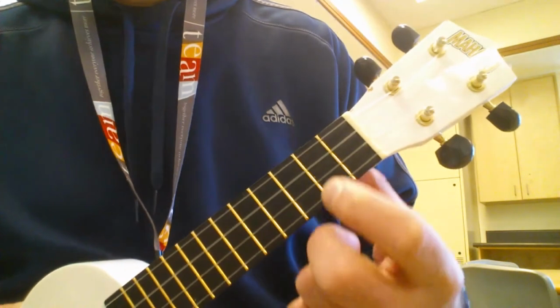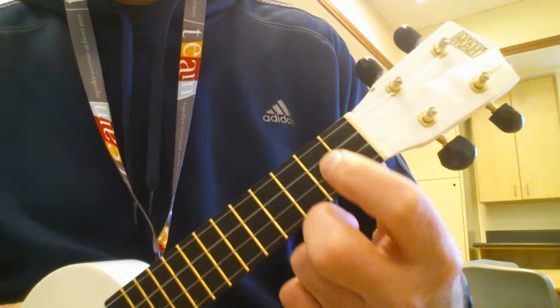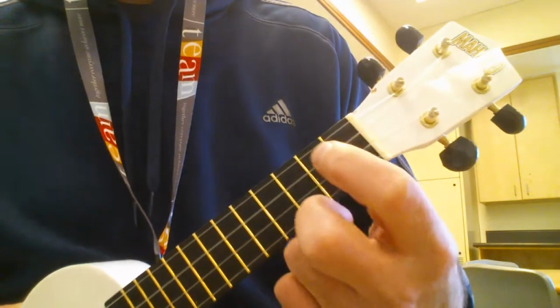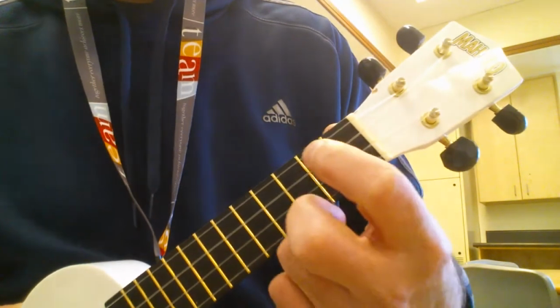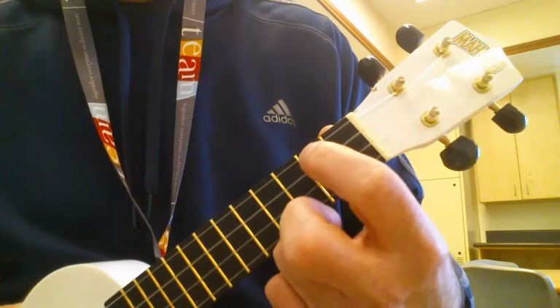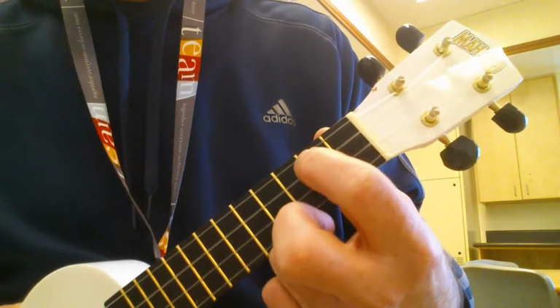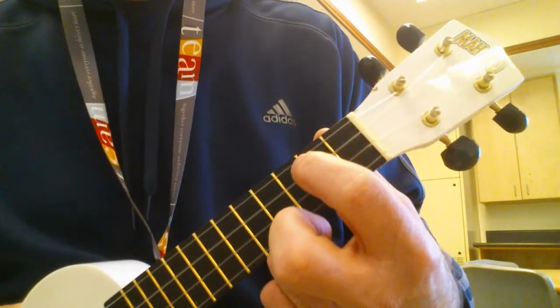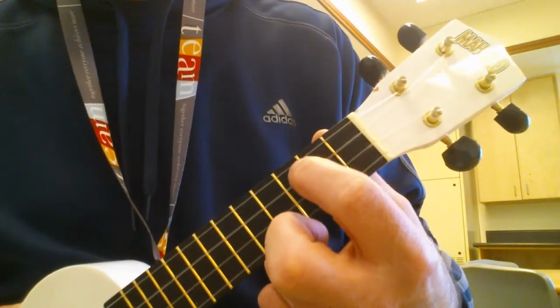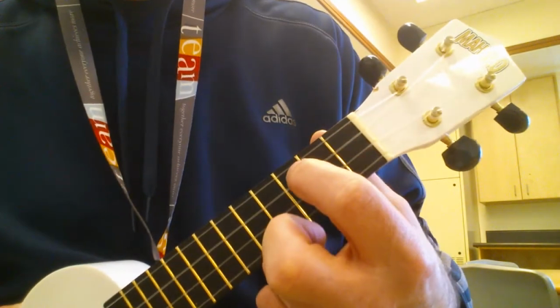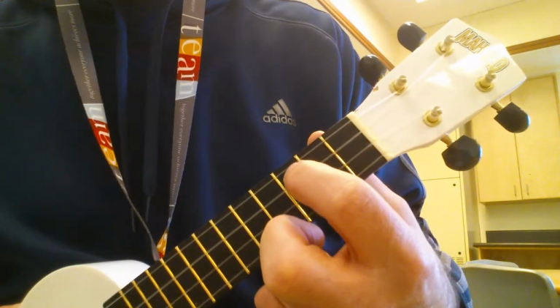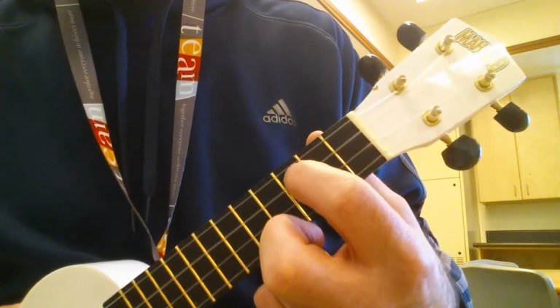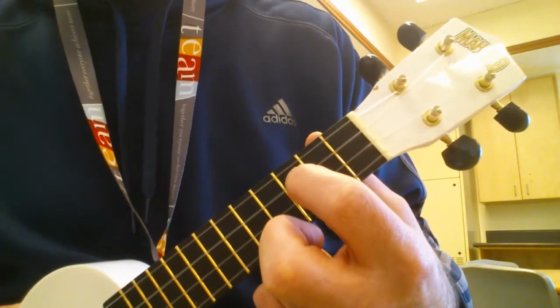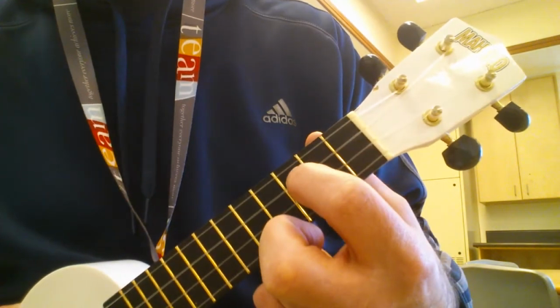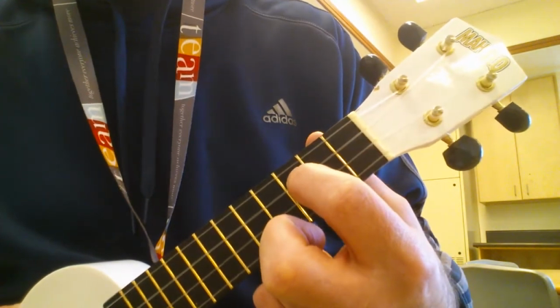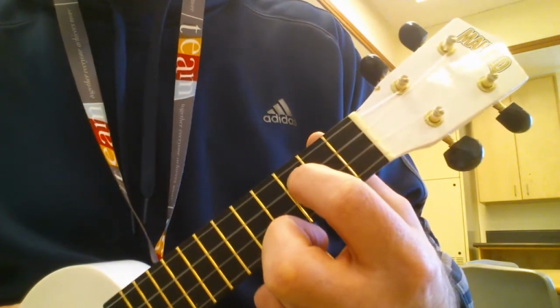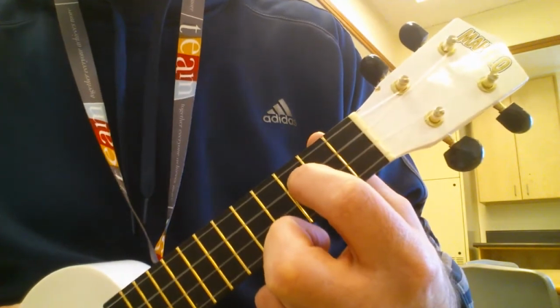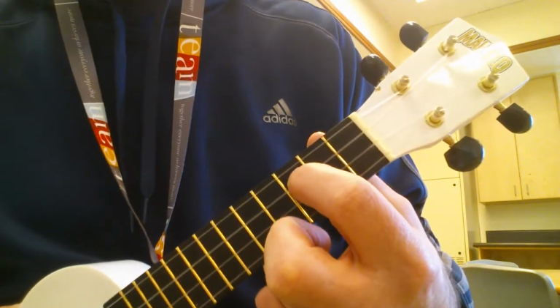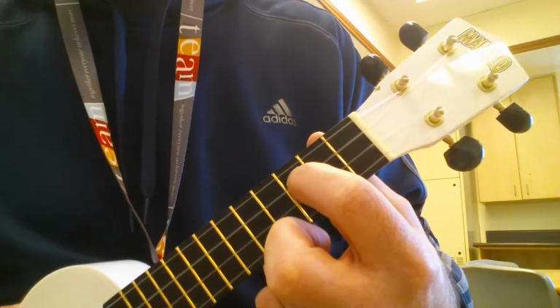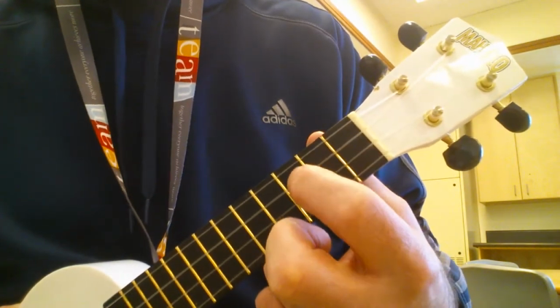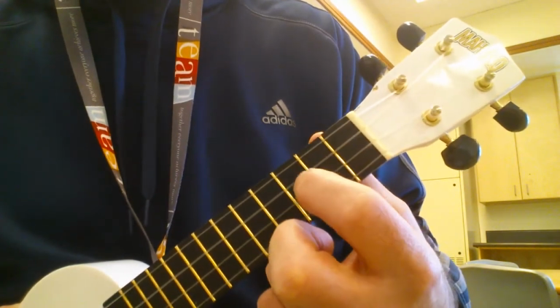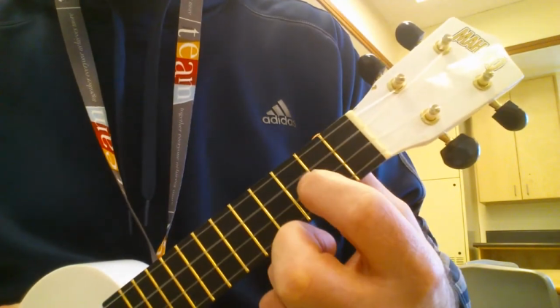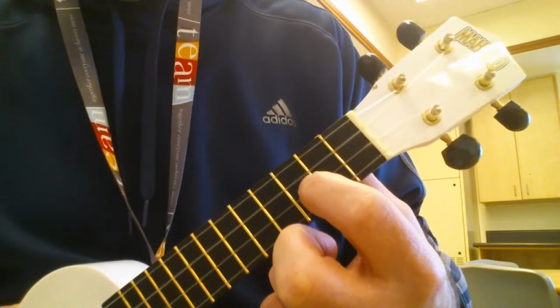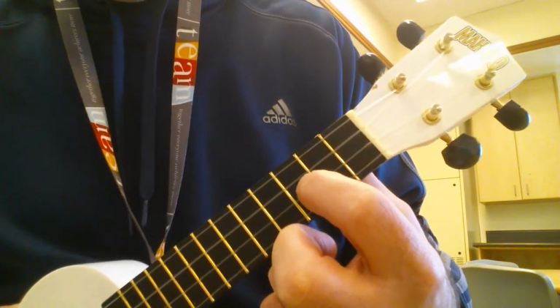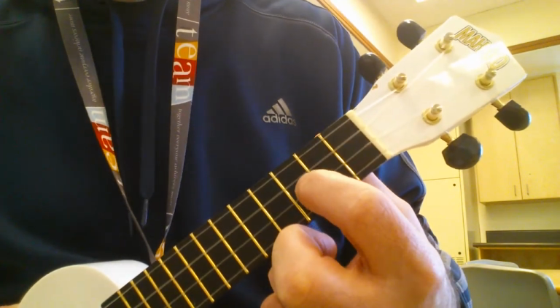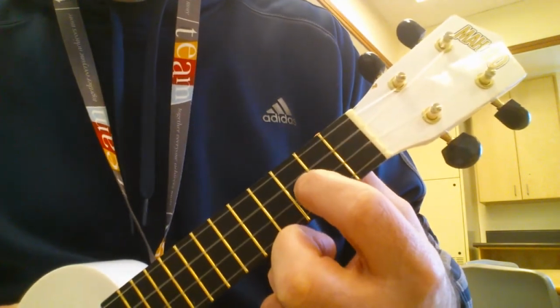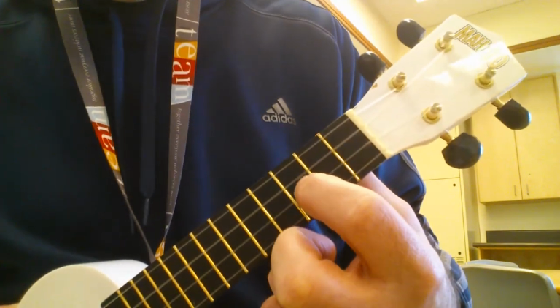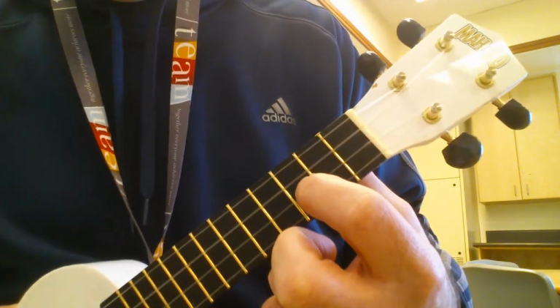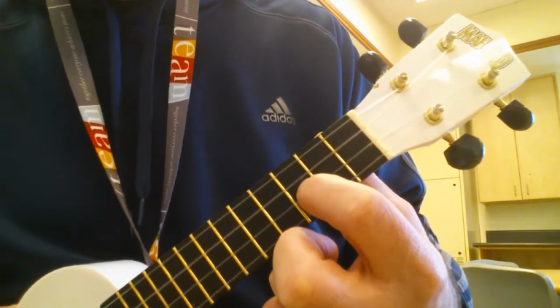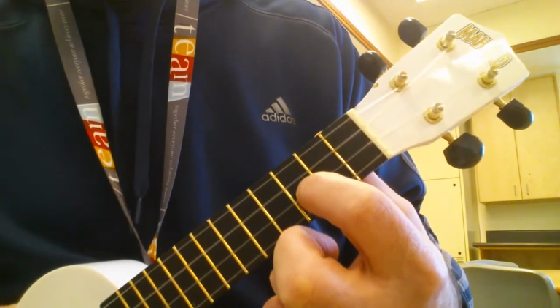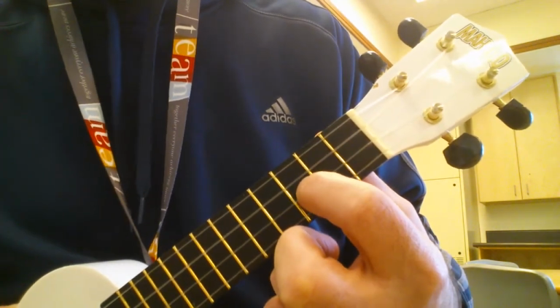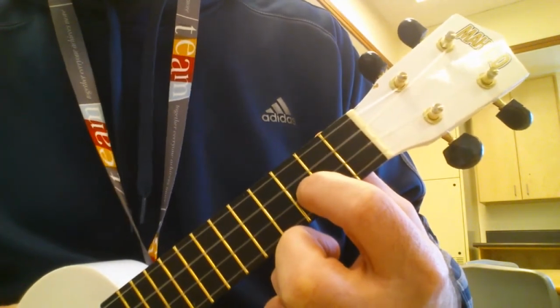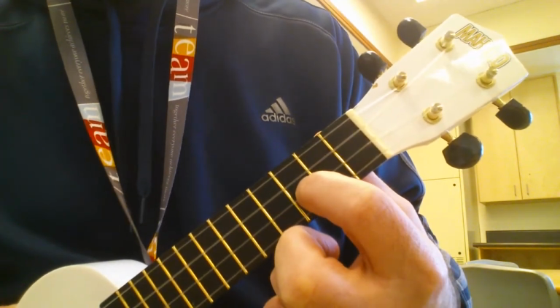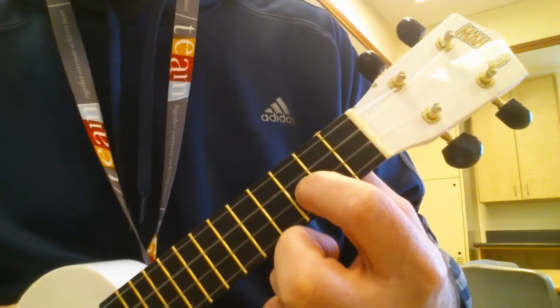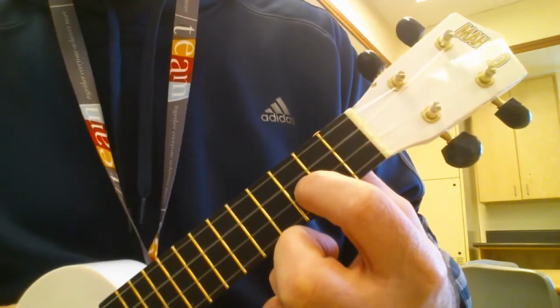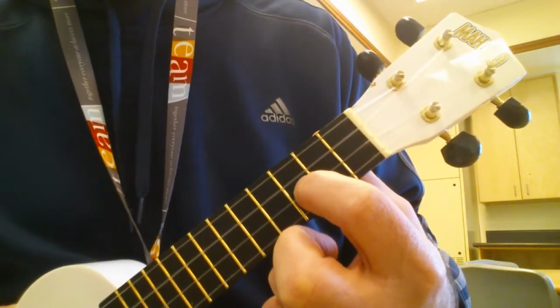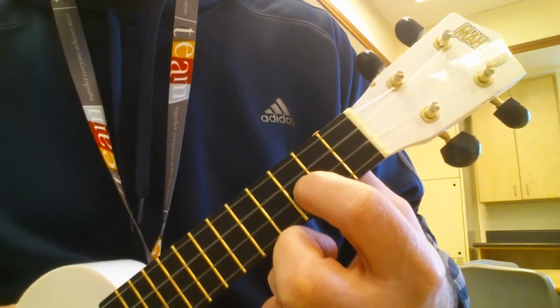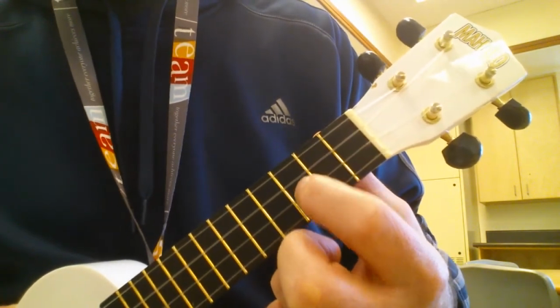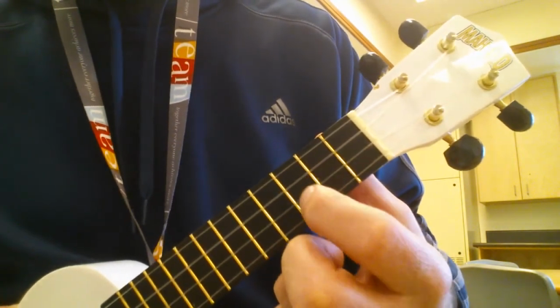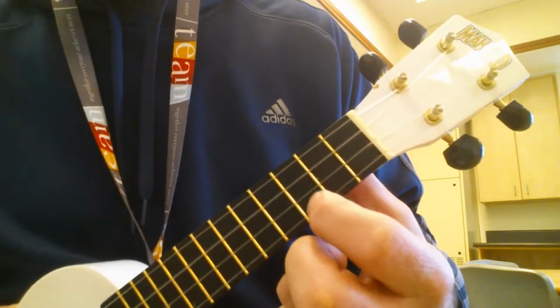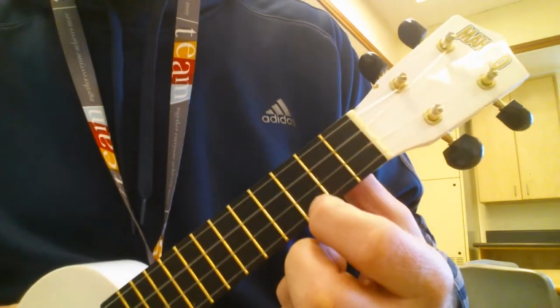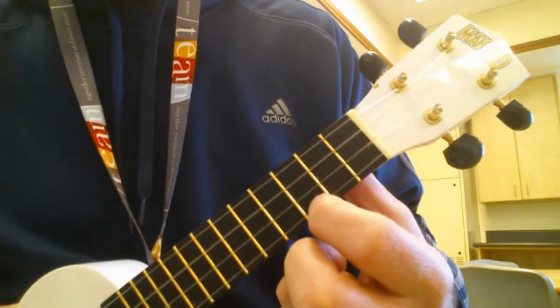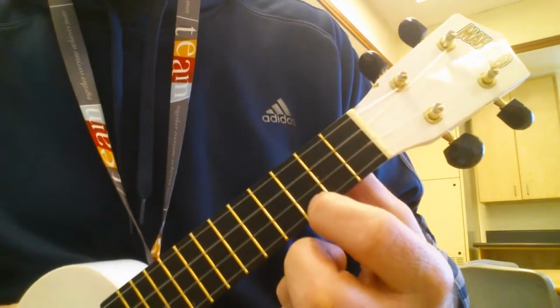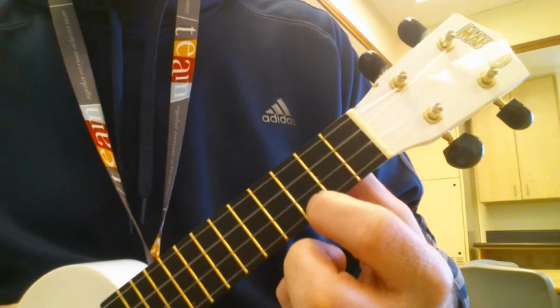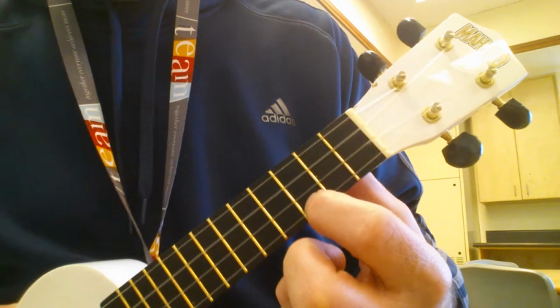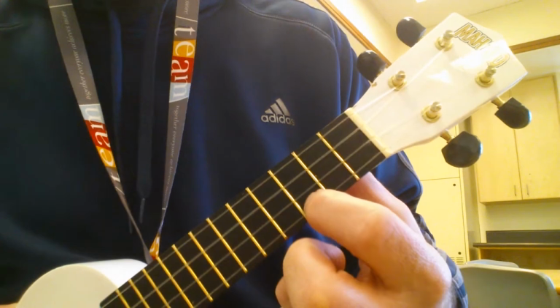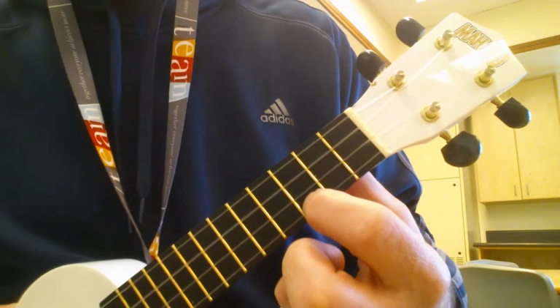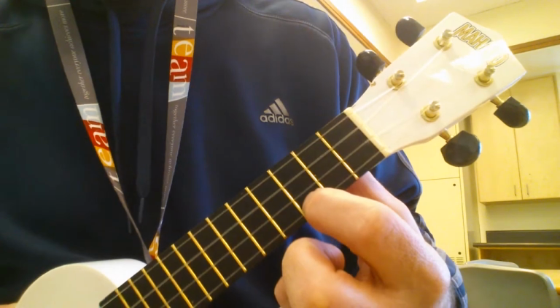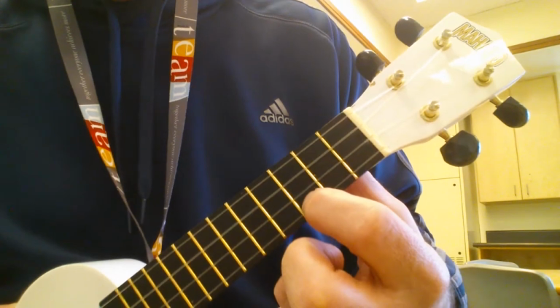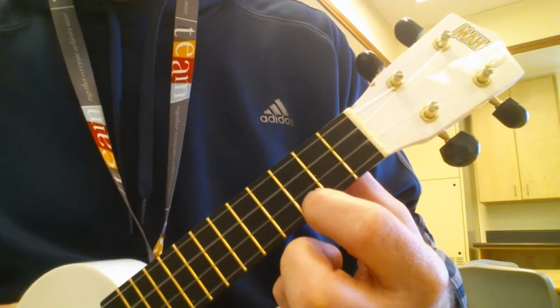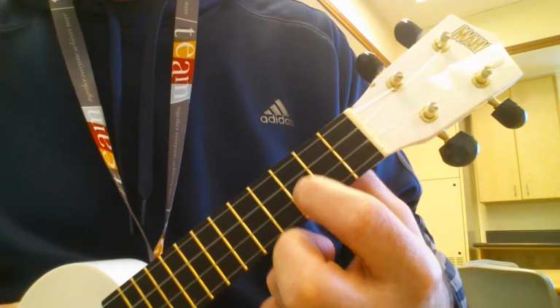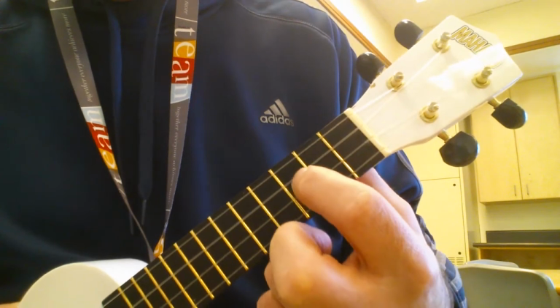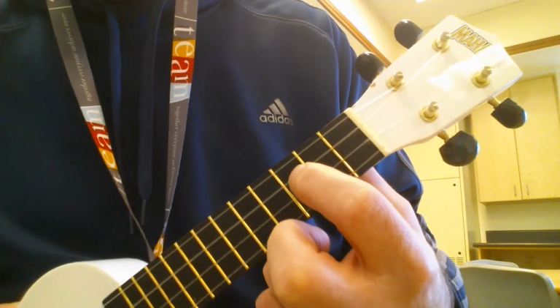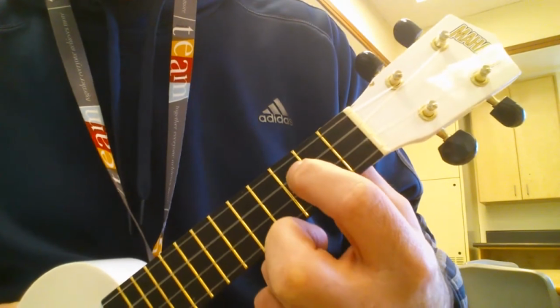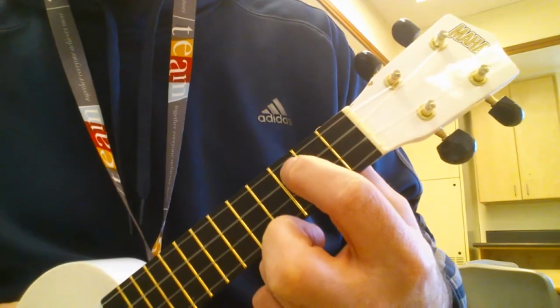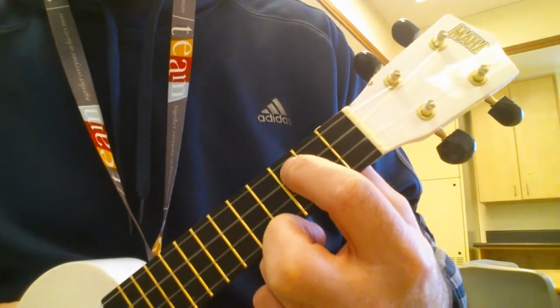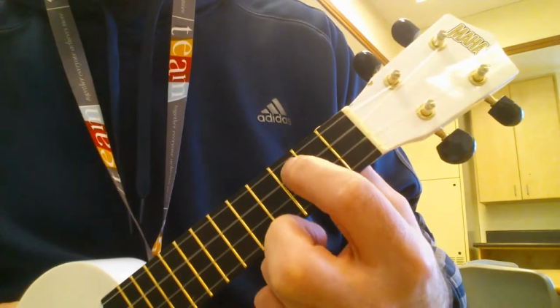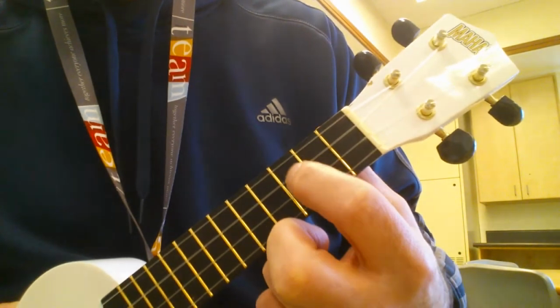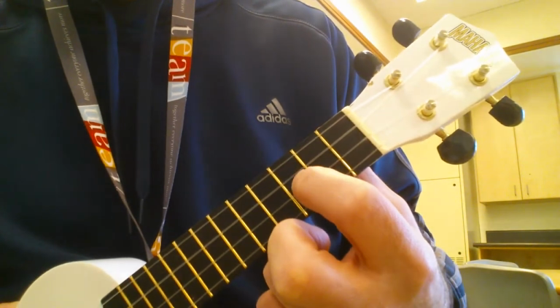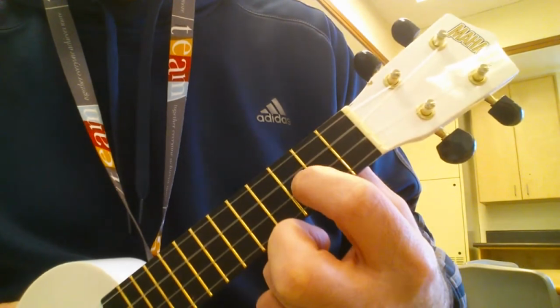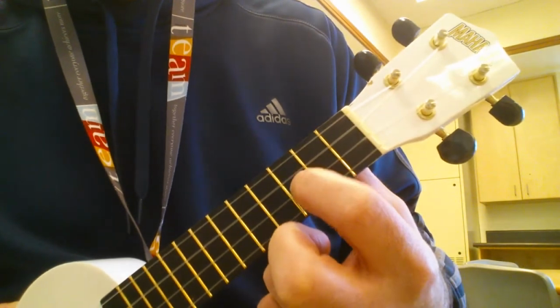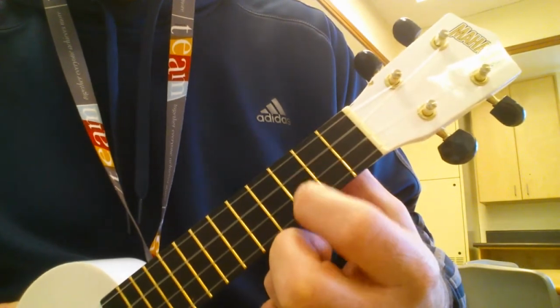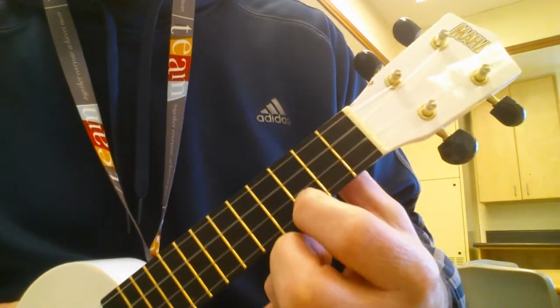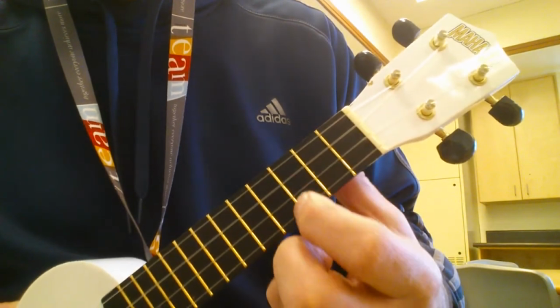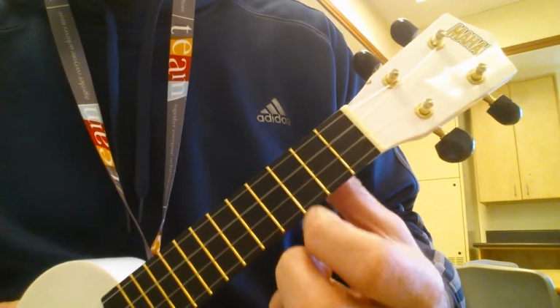Okay, this song is going to be on the C string, the E string, and the A string, or strings 2, 3, and 4.